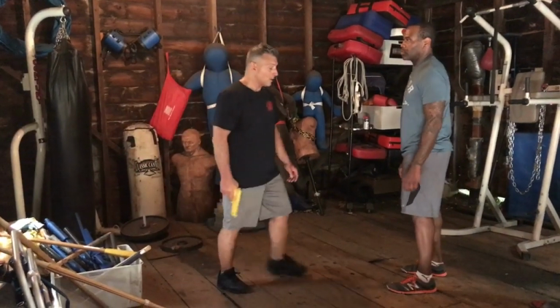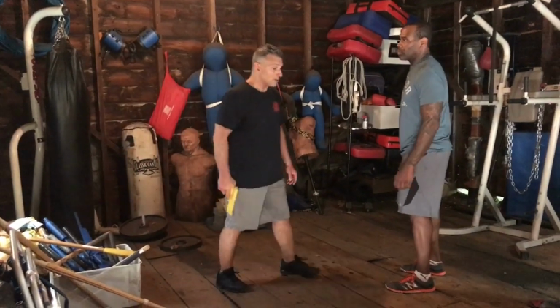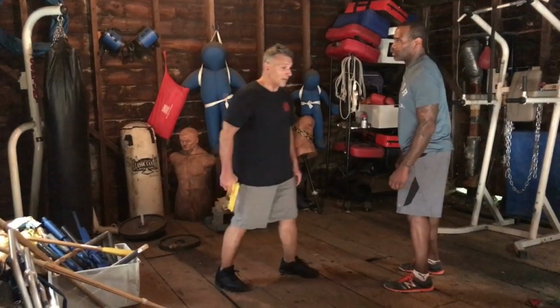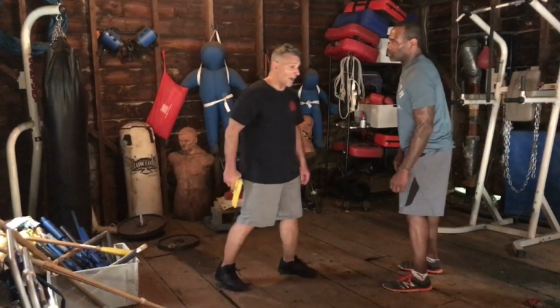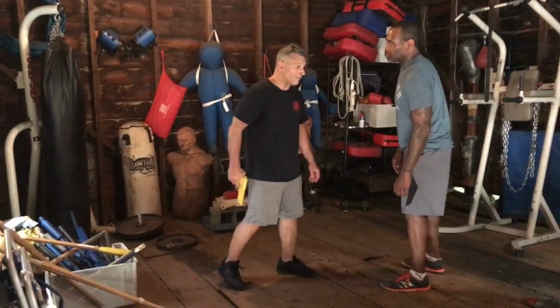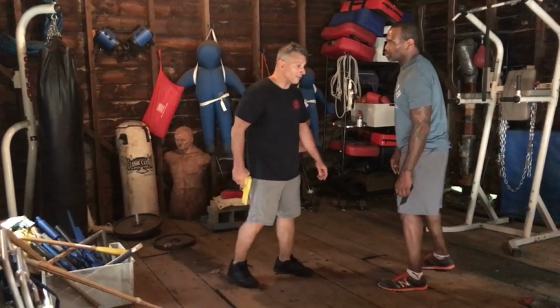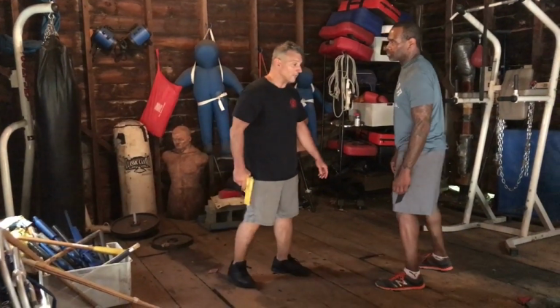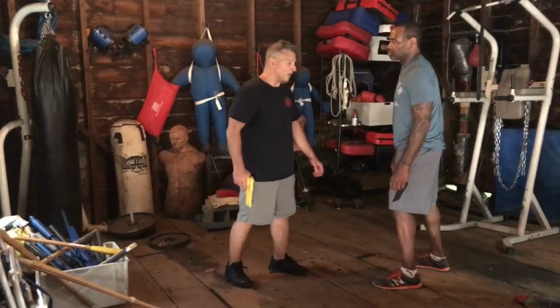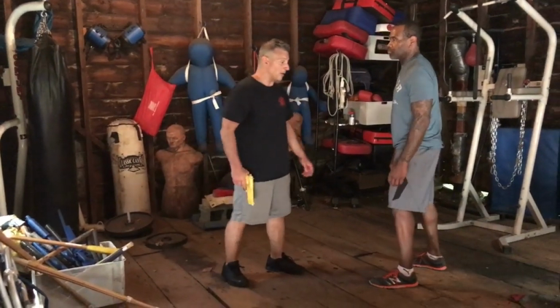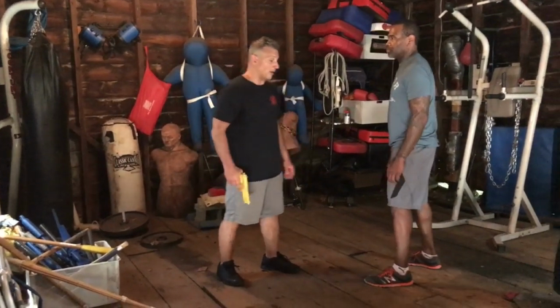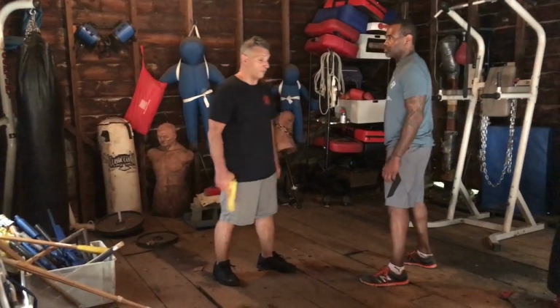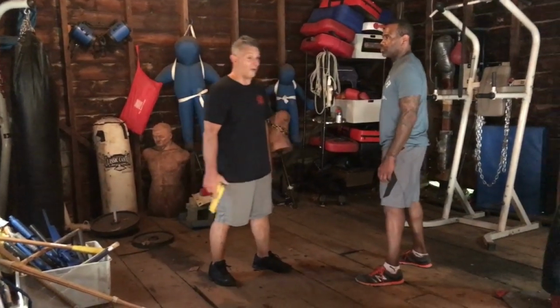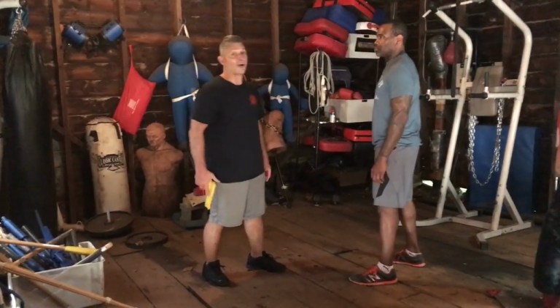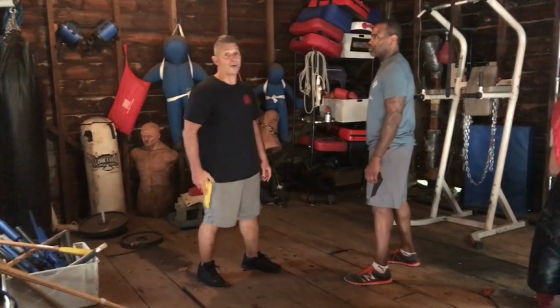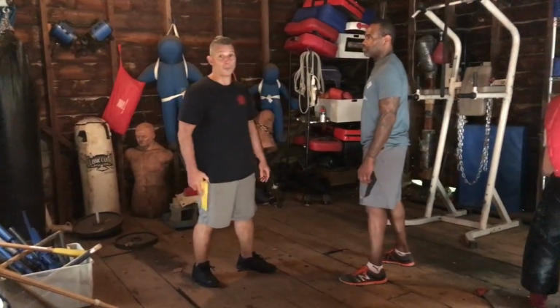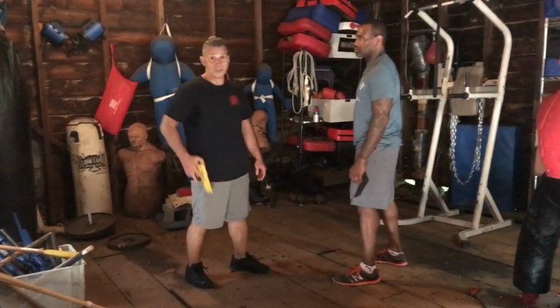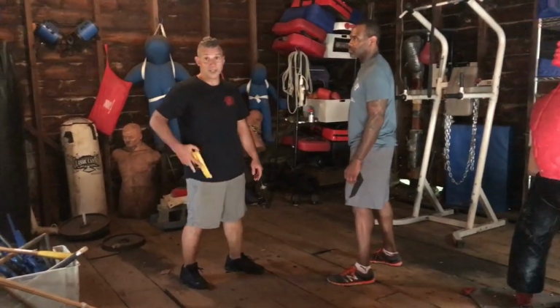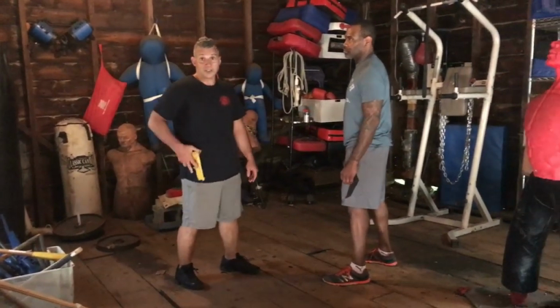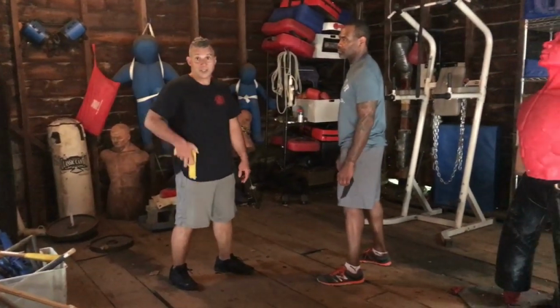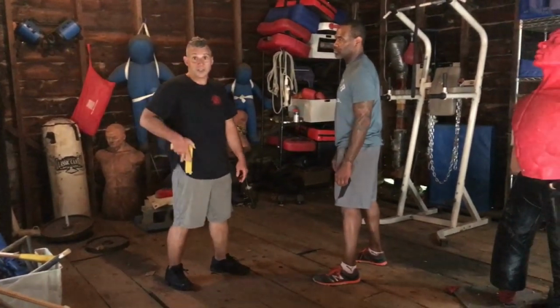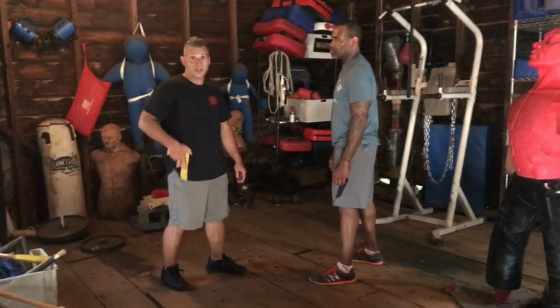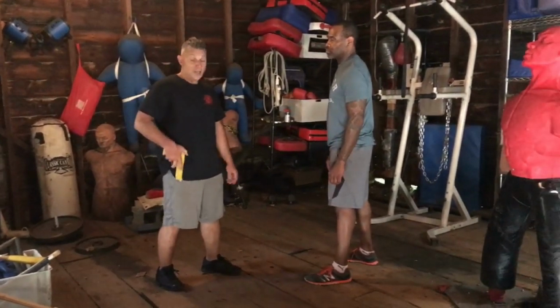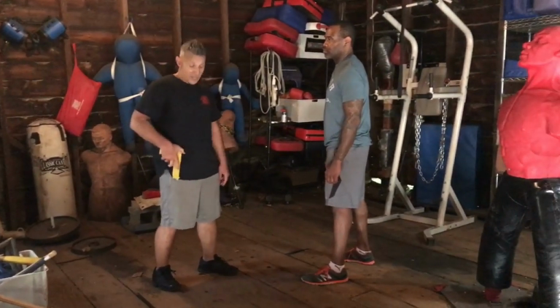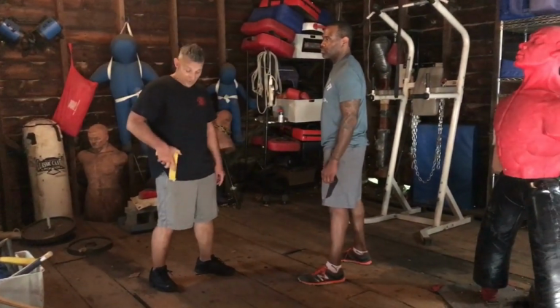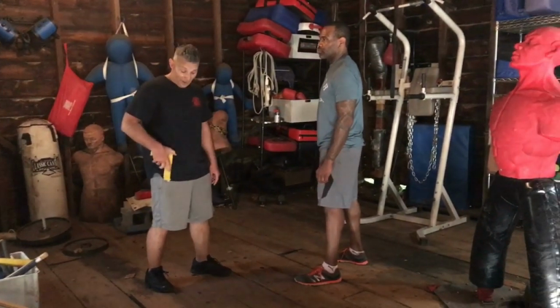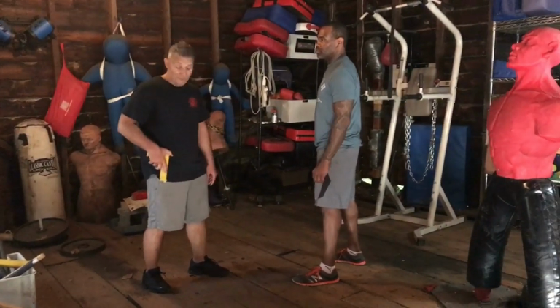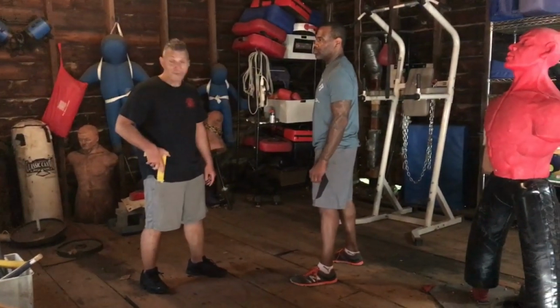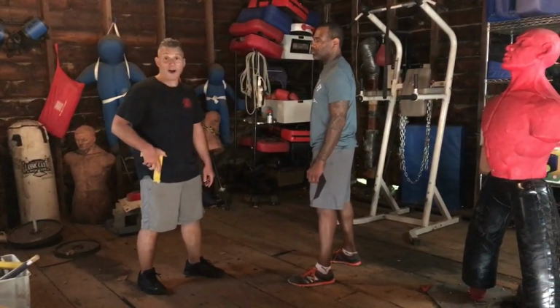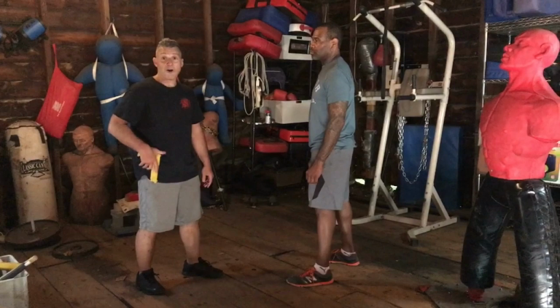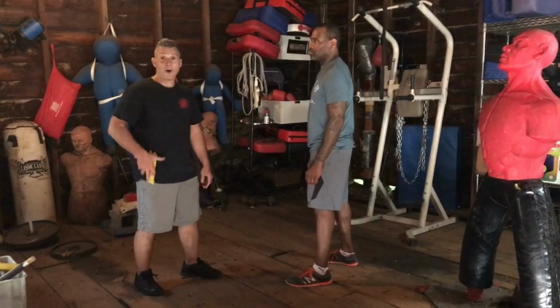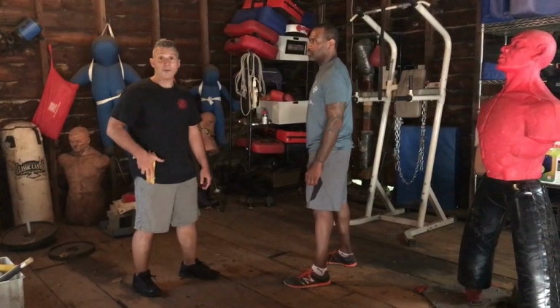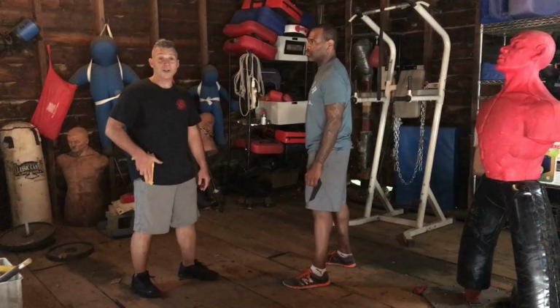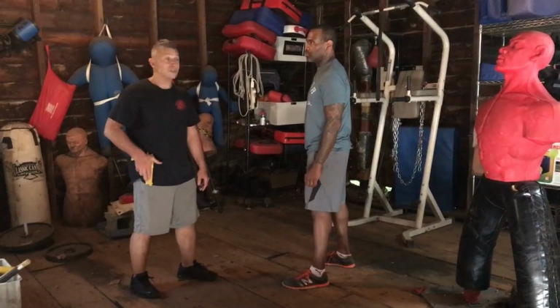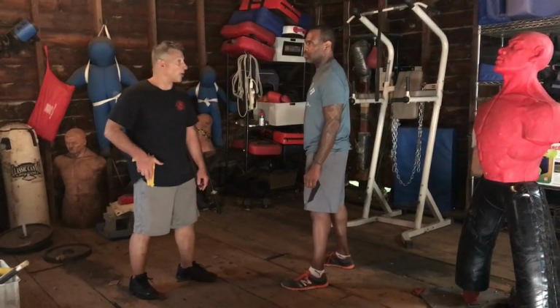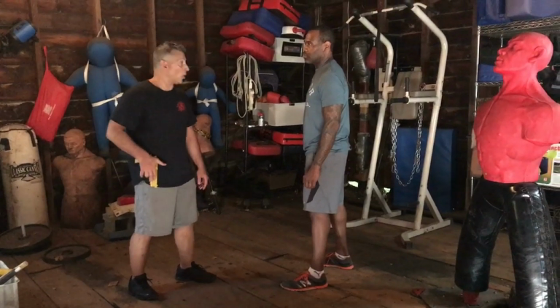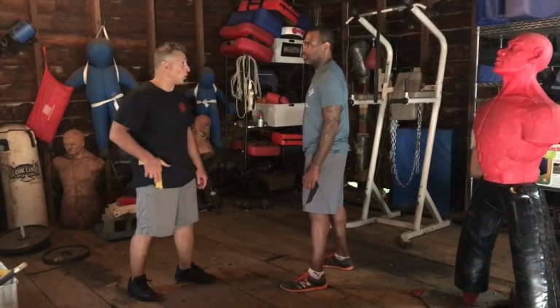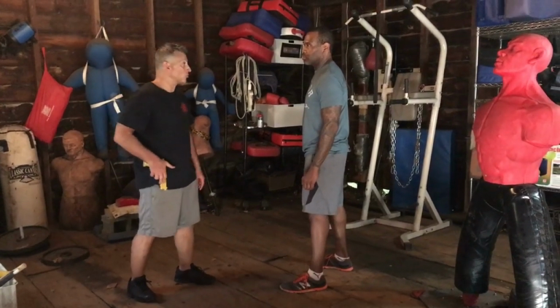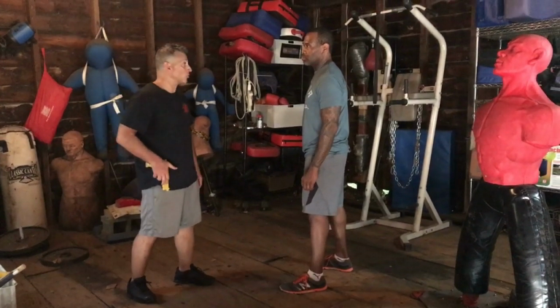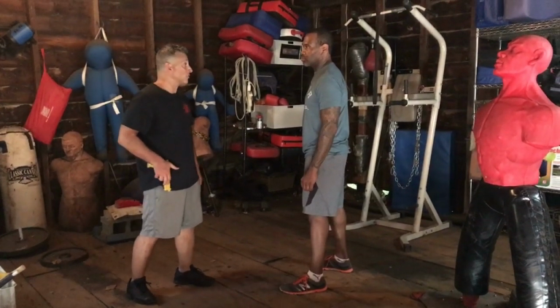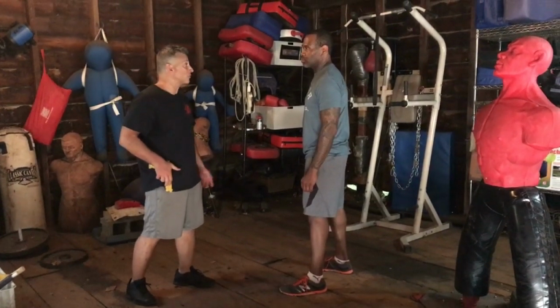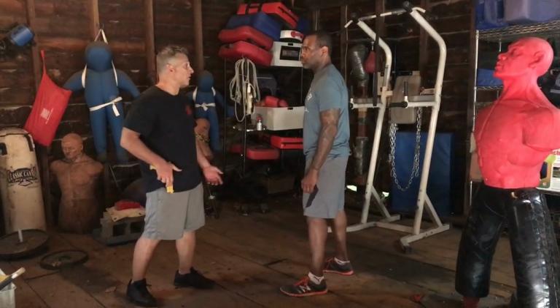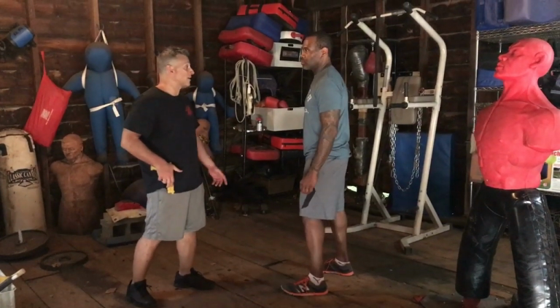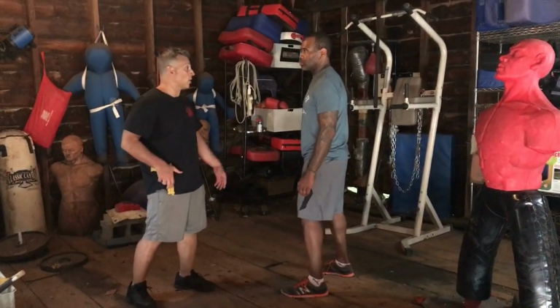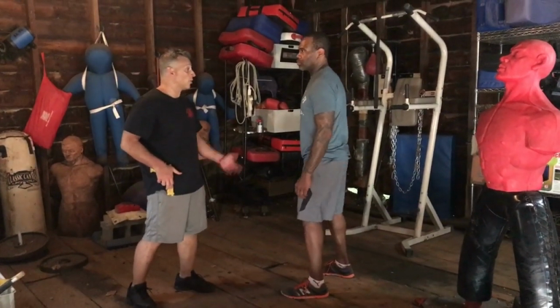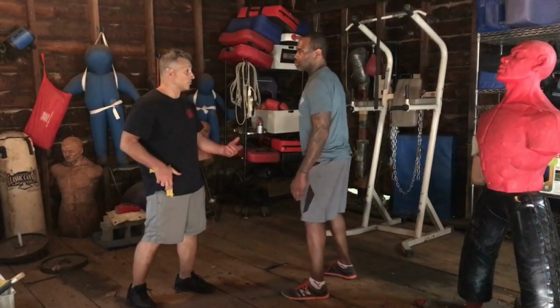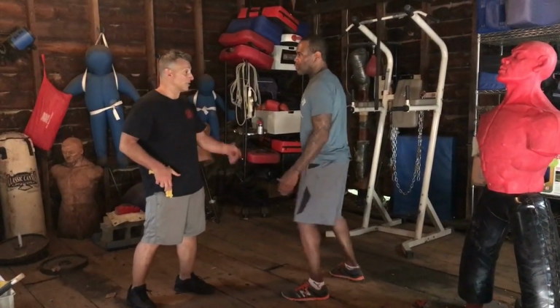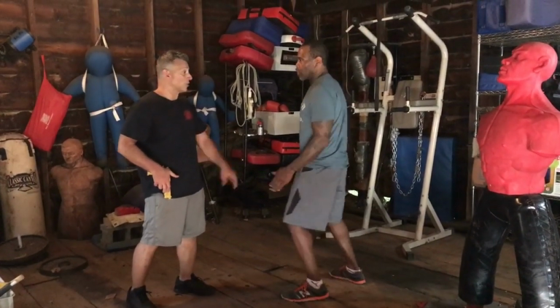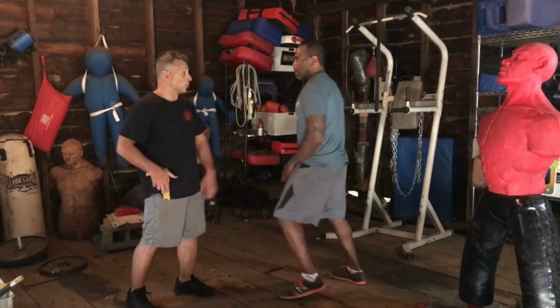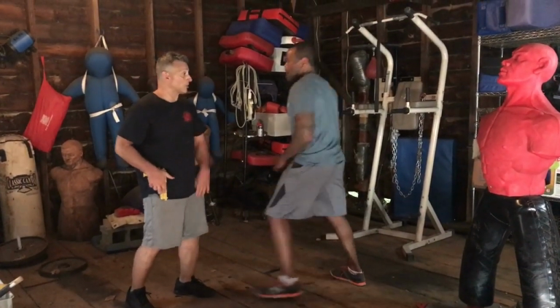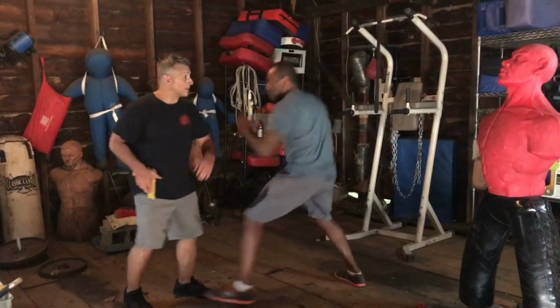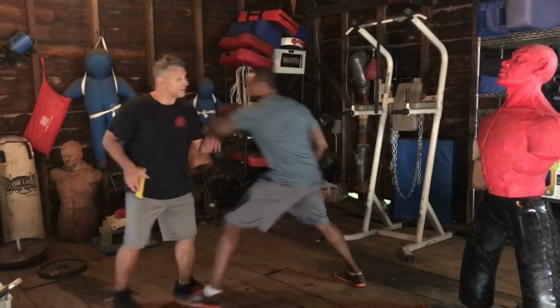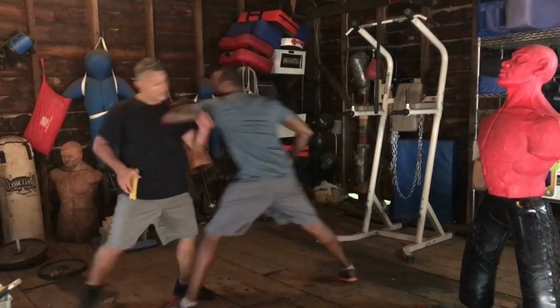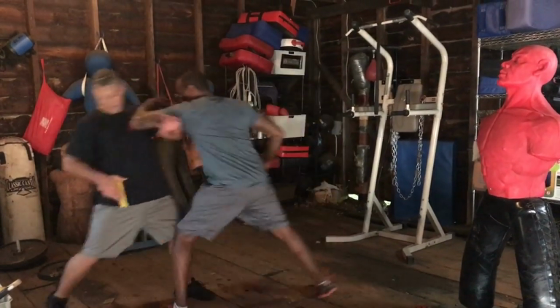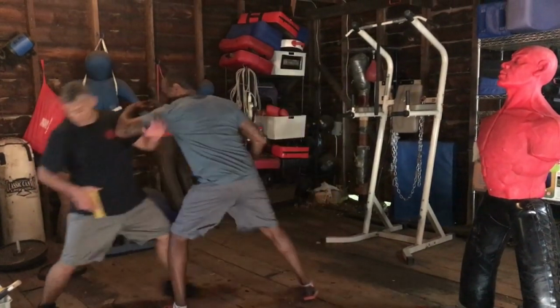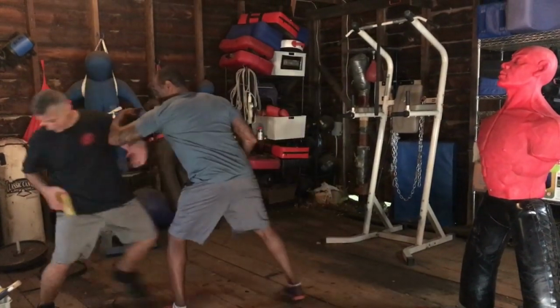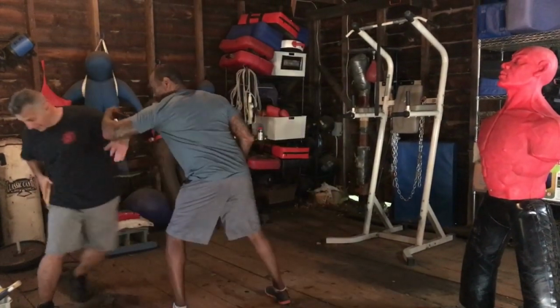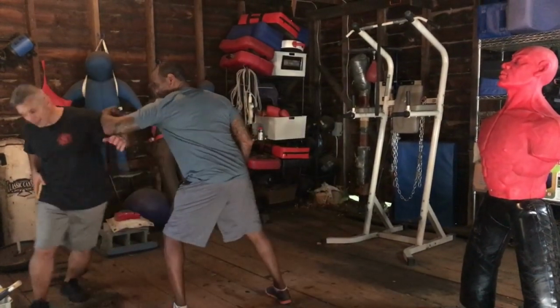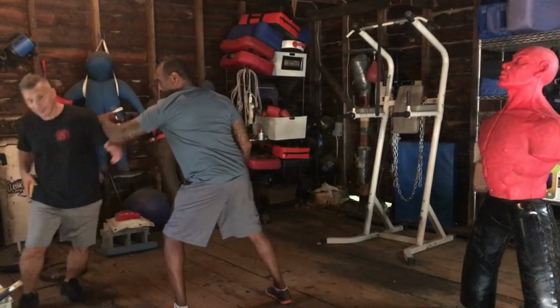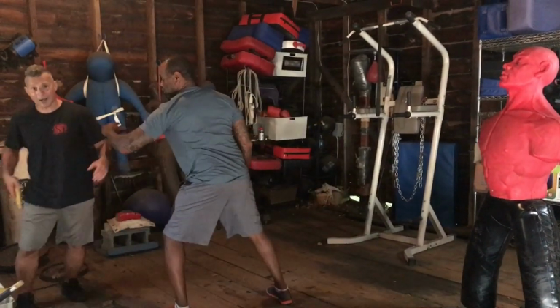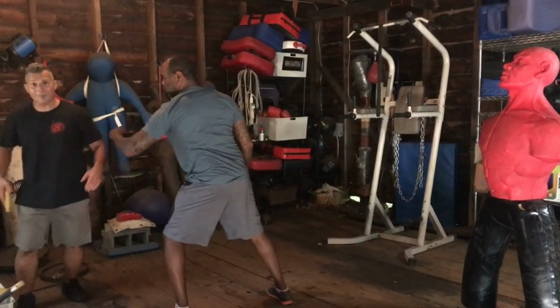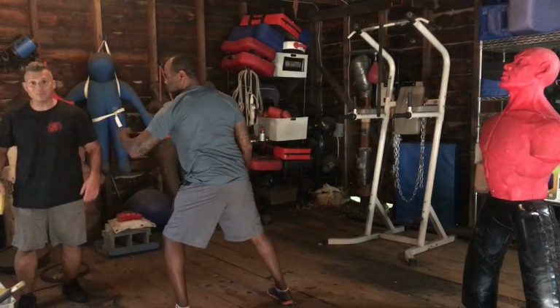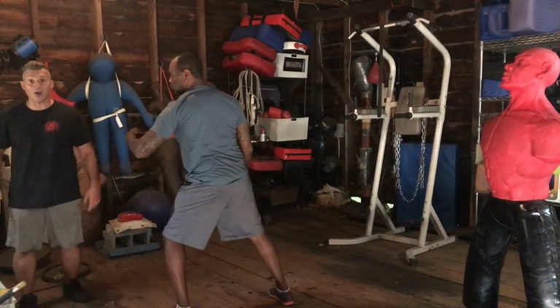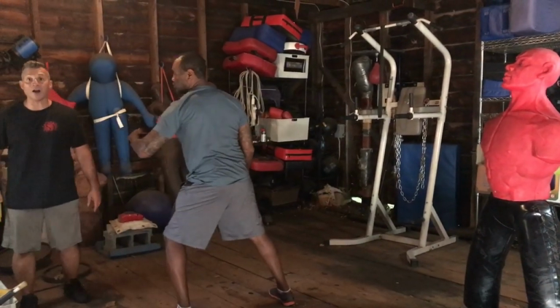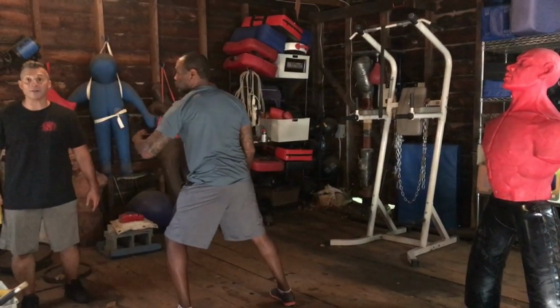Let's say I have a firearm and it's in a holster — this fight goes and he goes at me, I'm done.